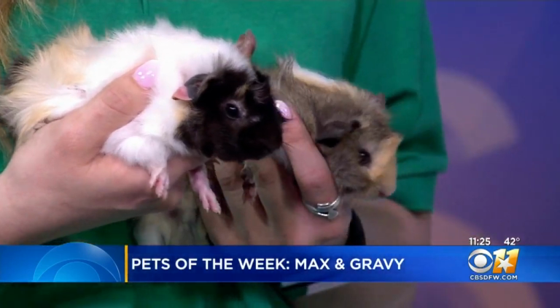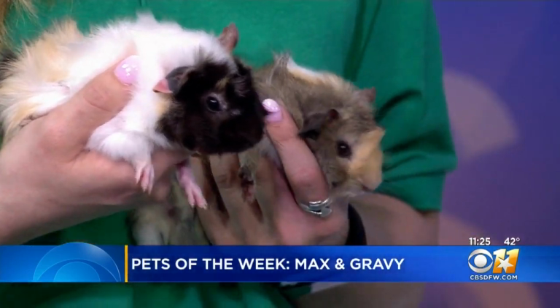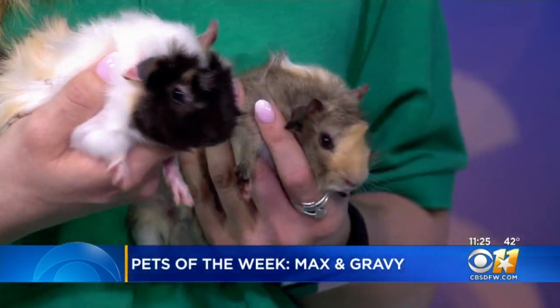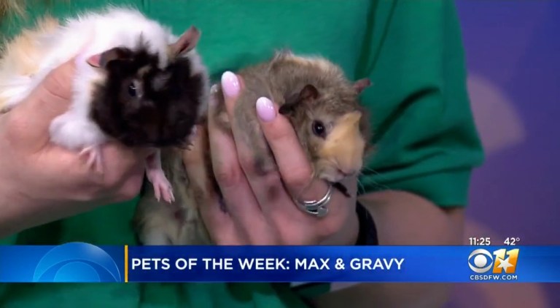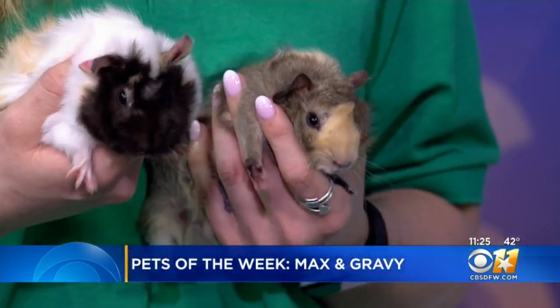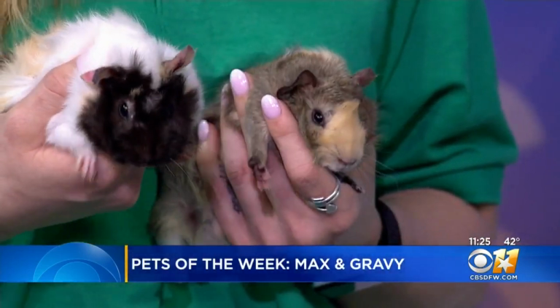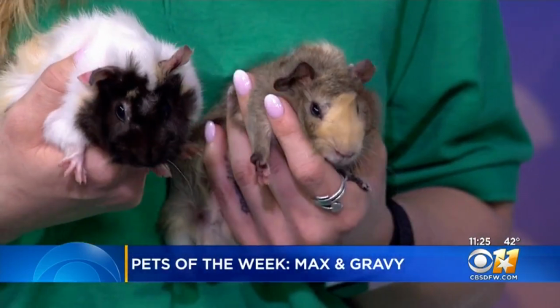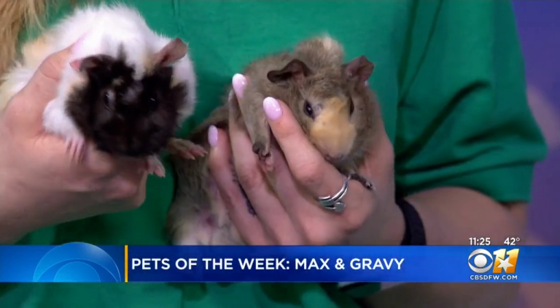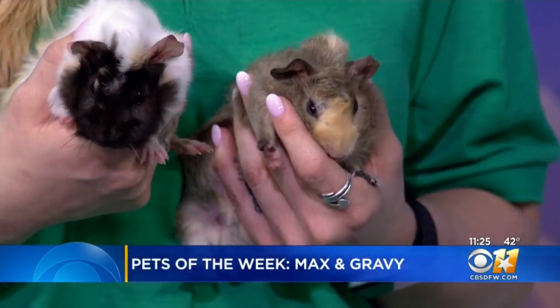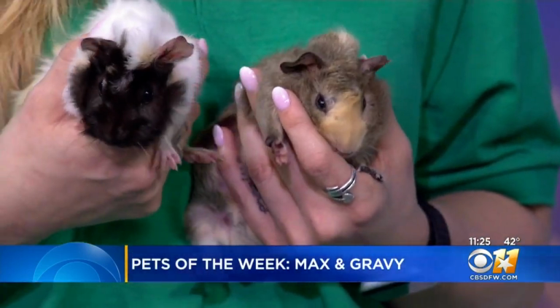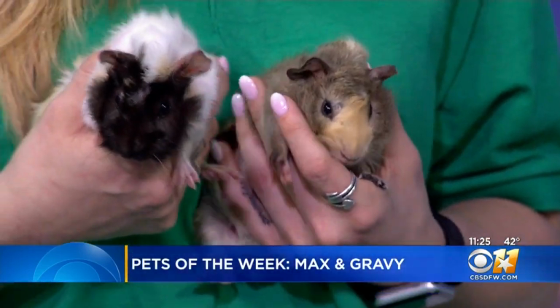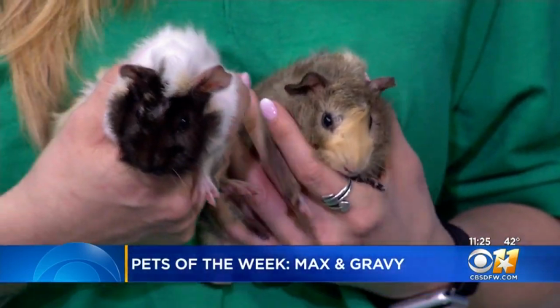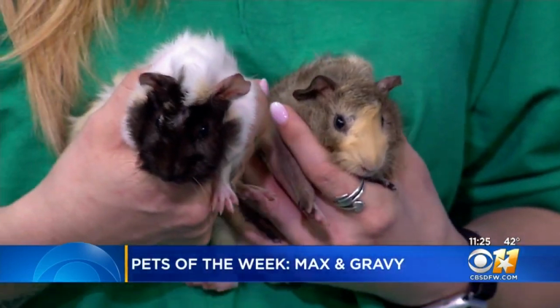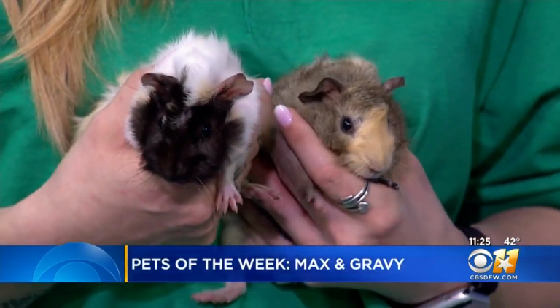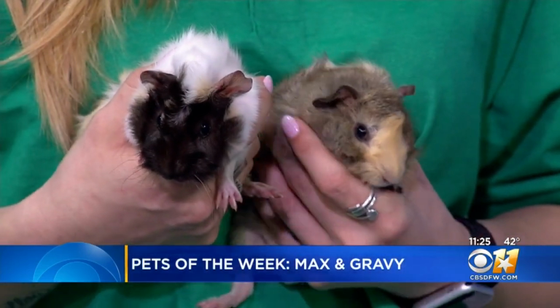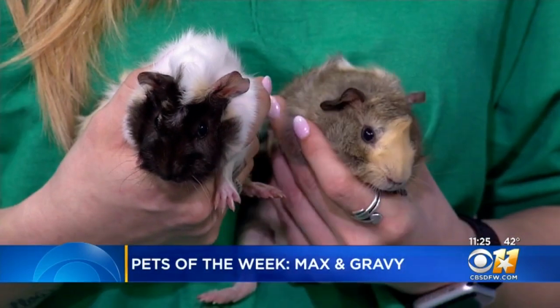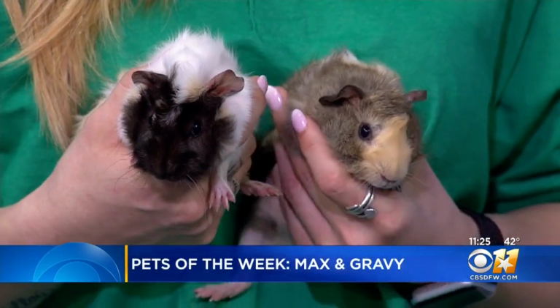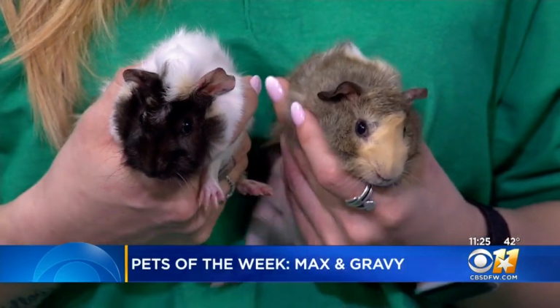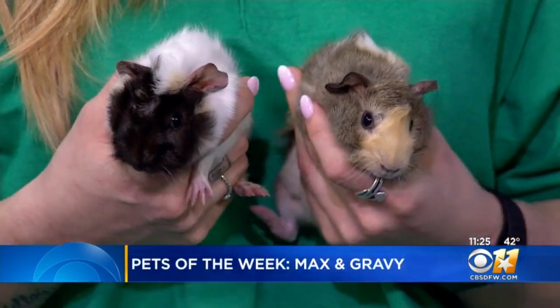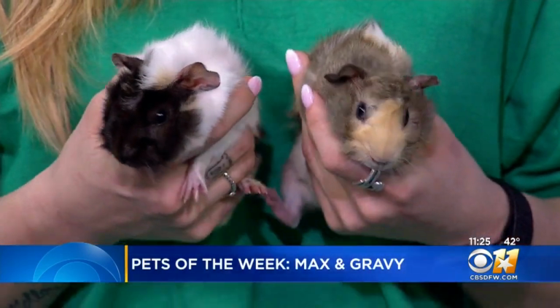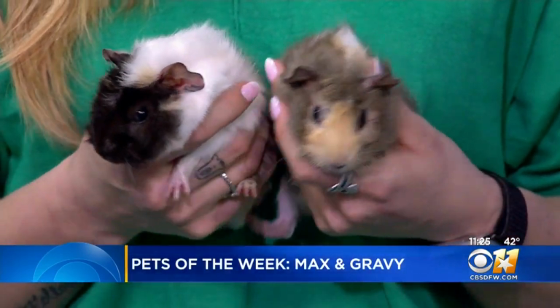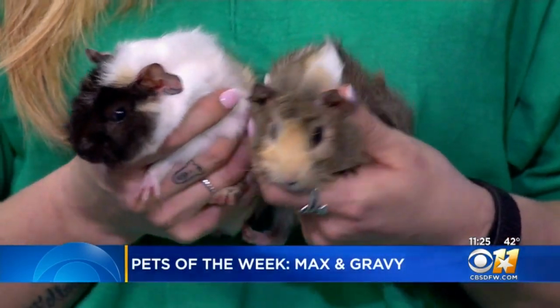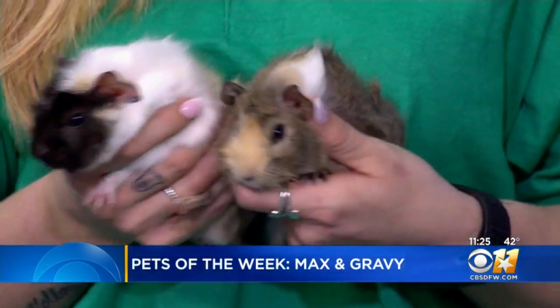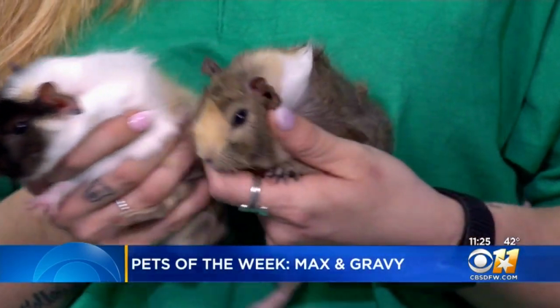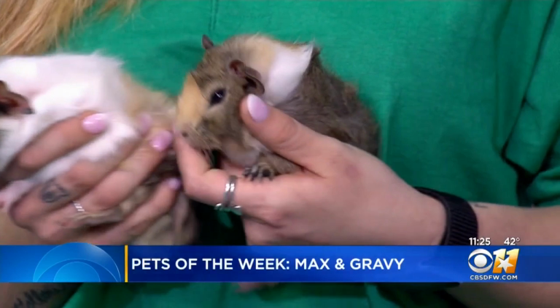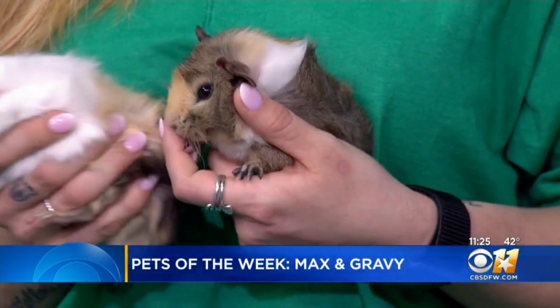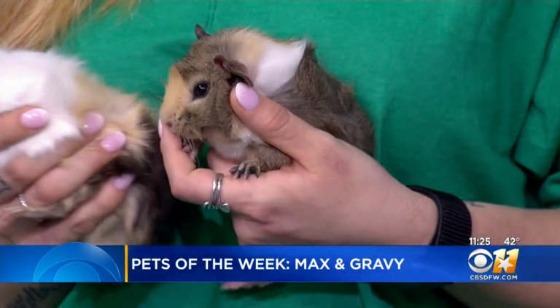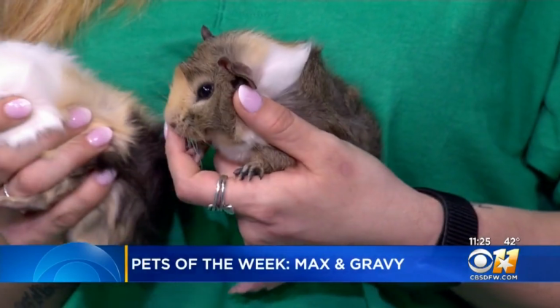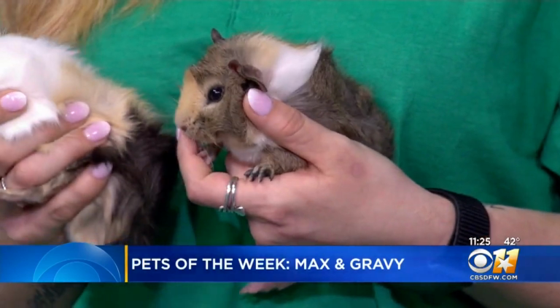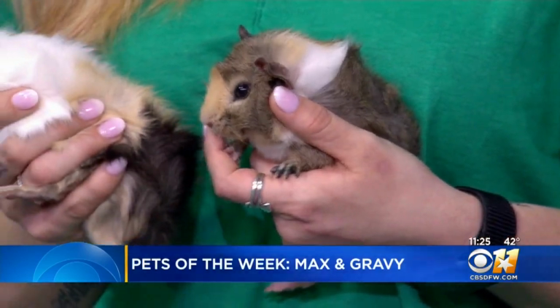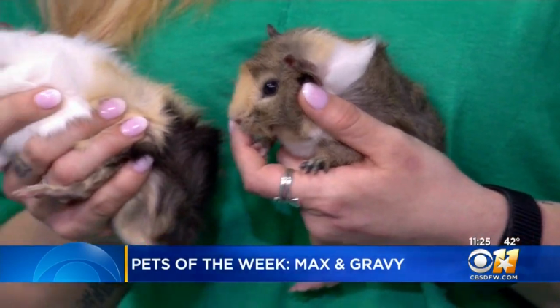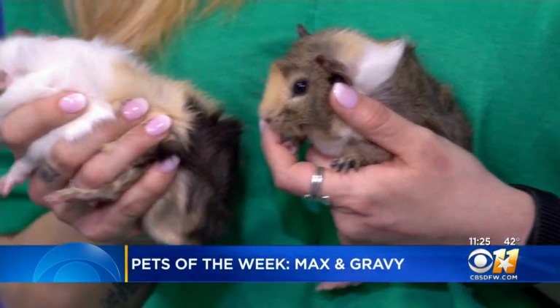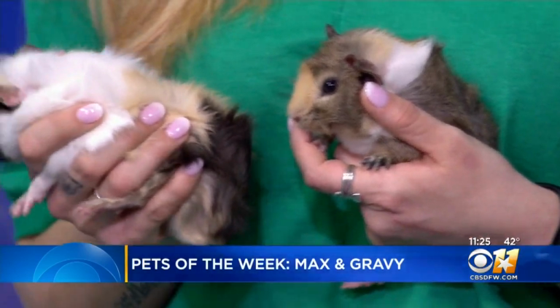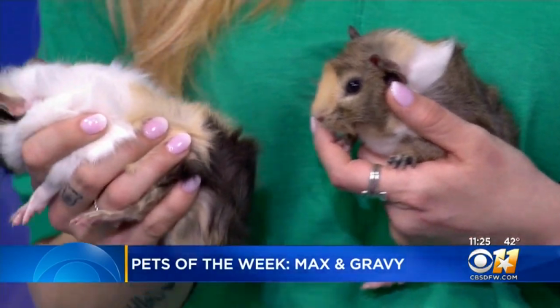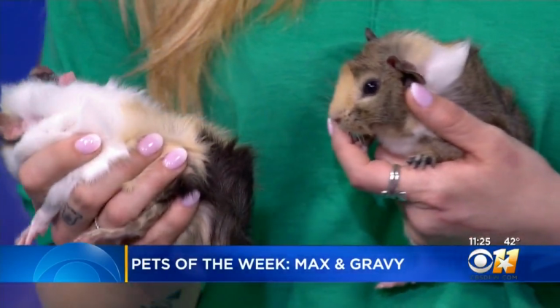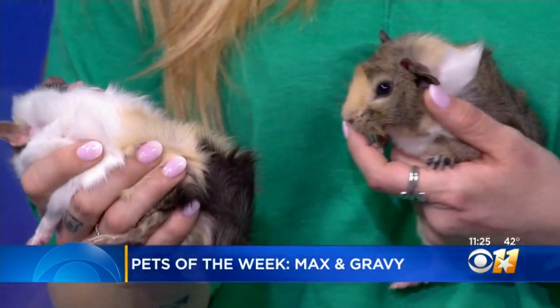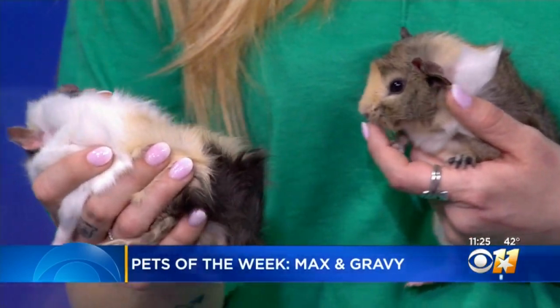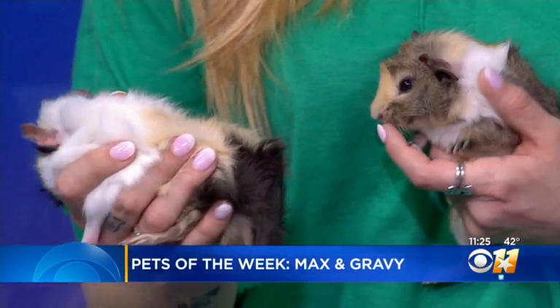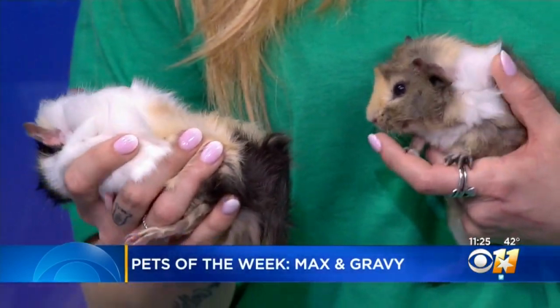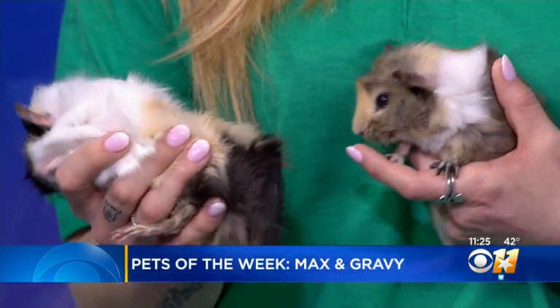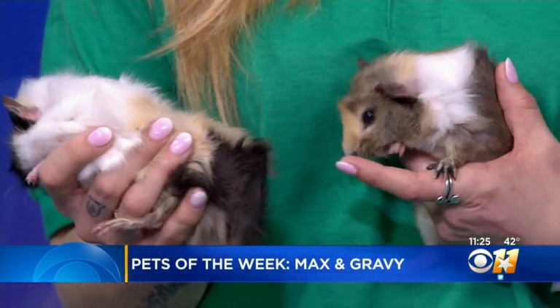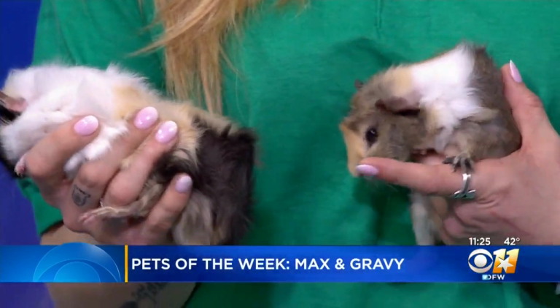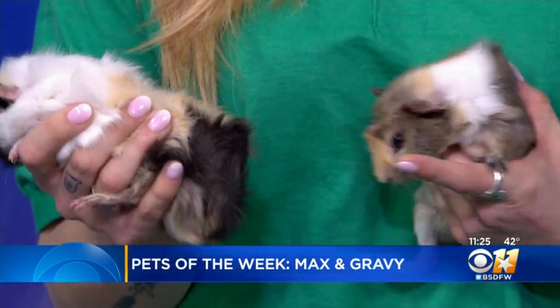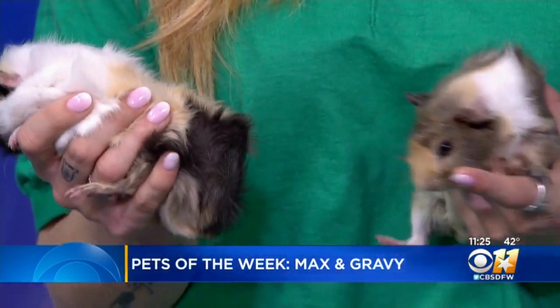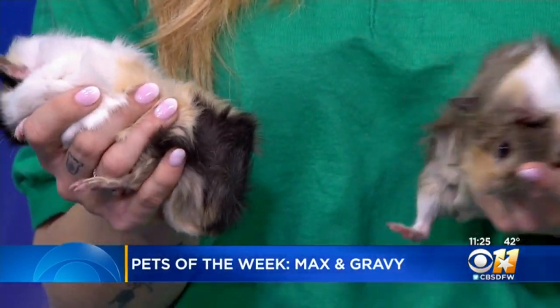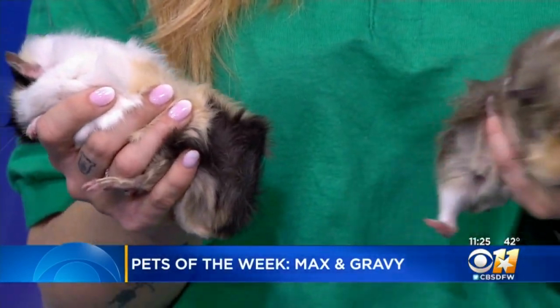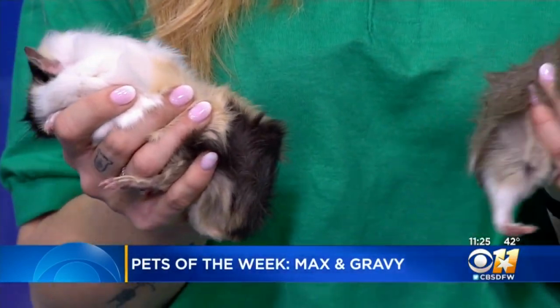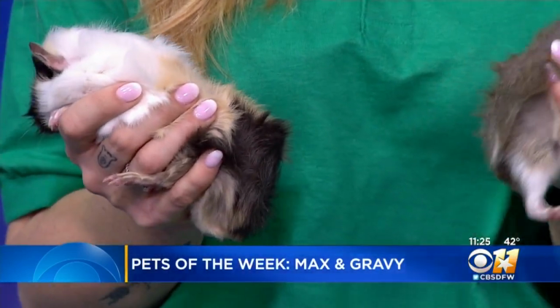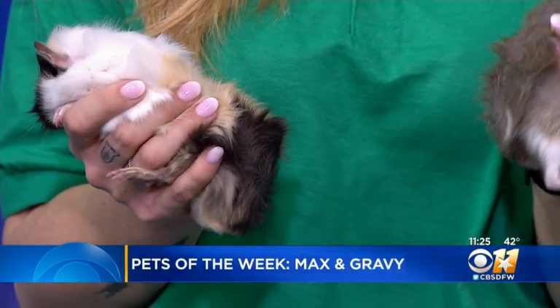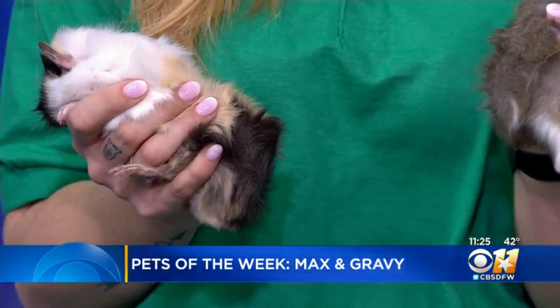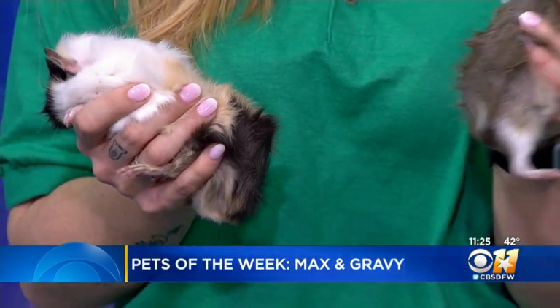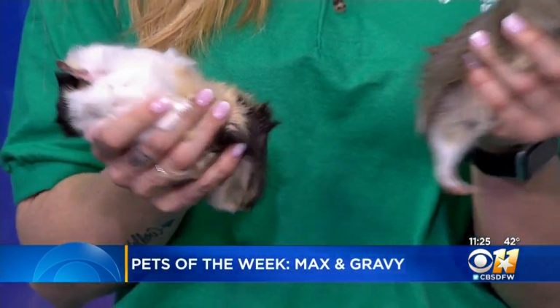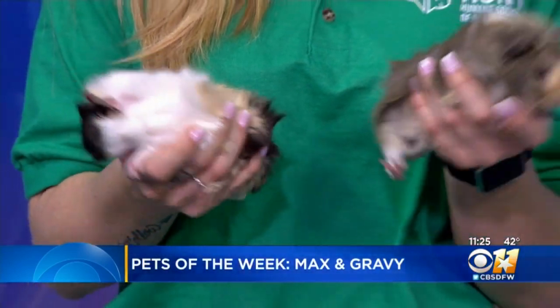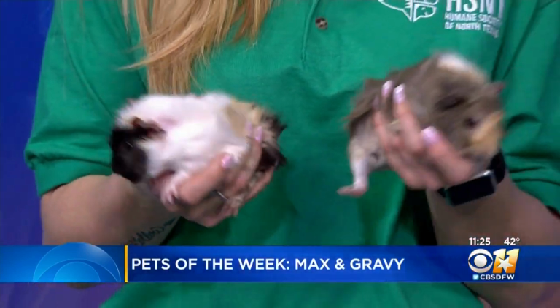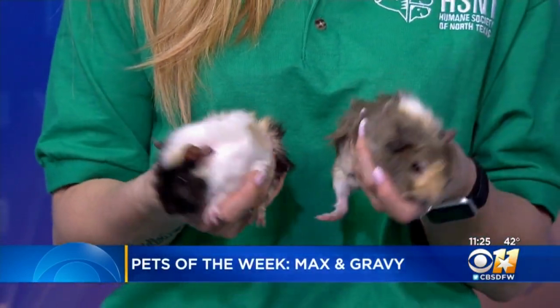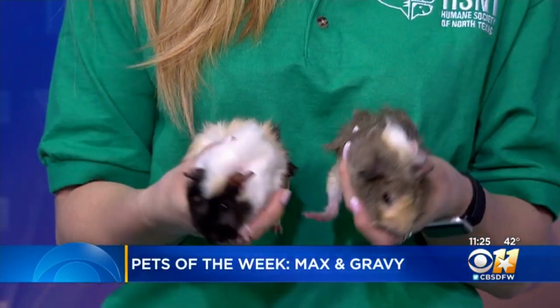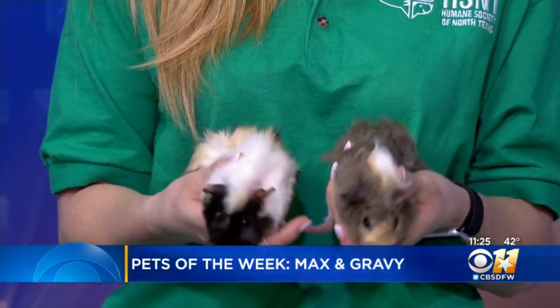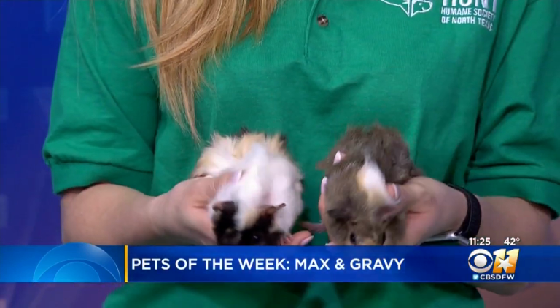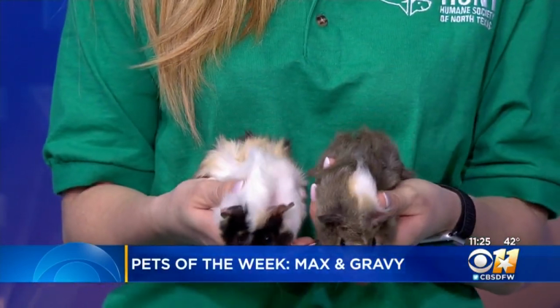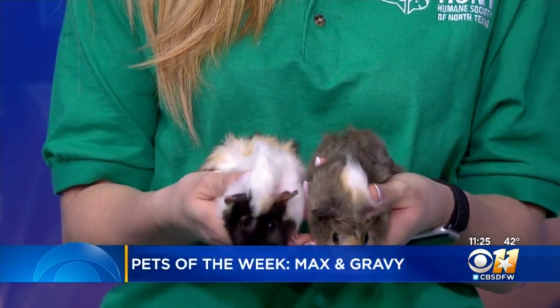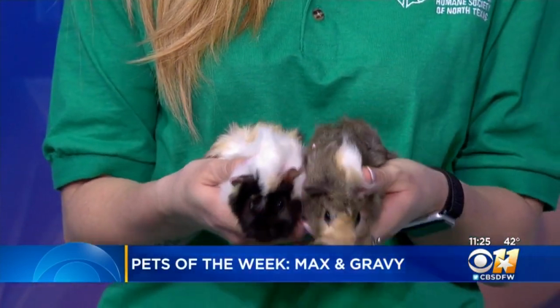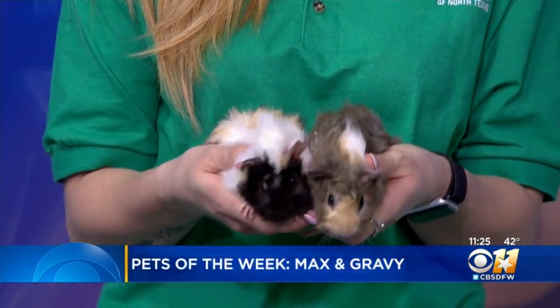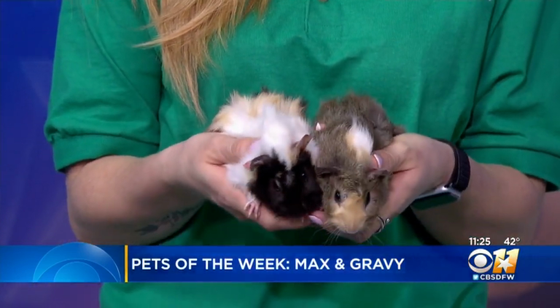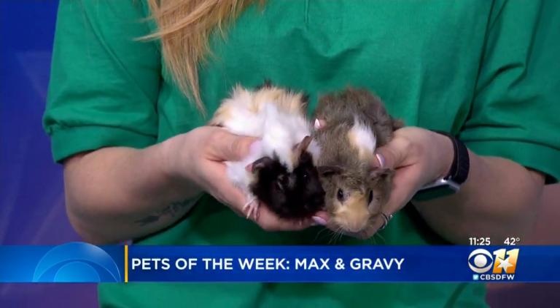Max and Gravy will be available at the Humane Society of North Texas' Benbrook Wagon Tails Adoption Center. It opens at noon.